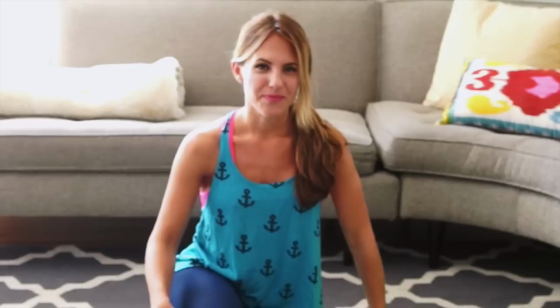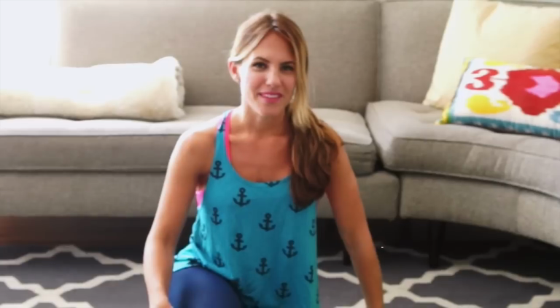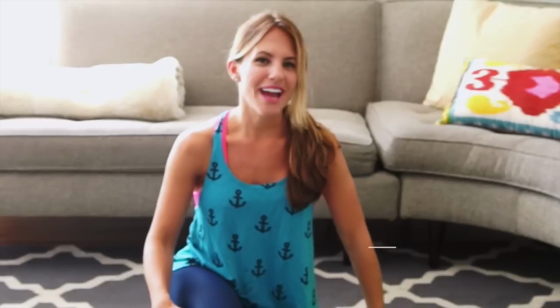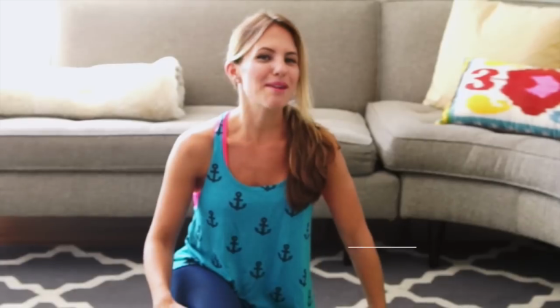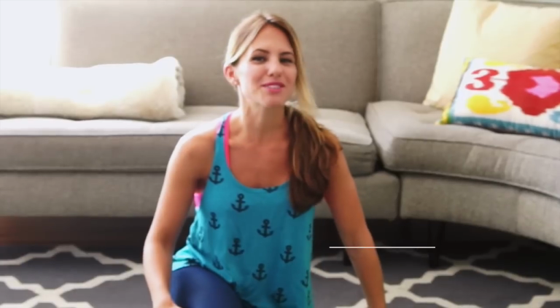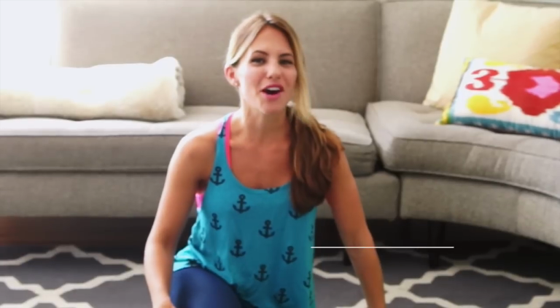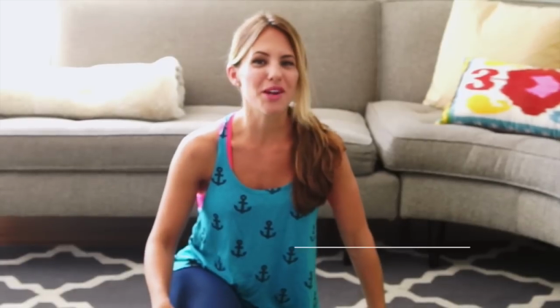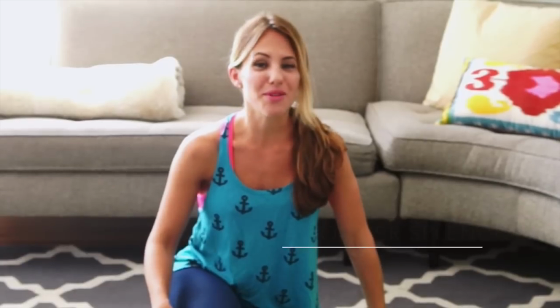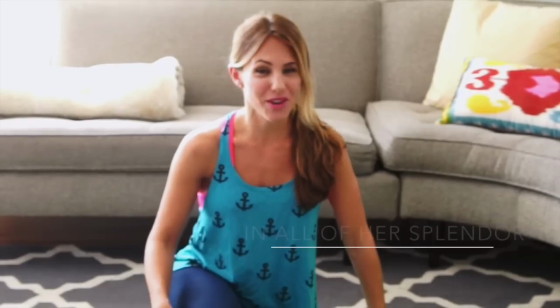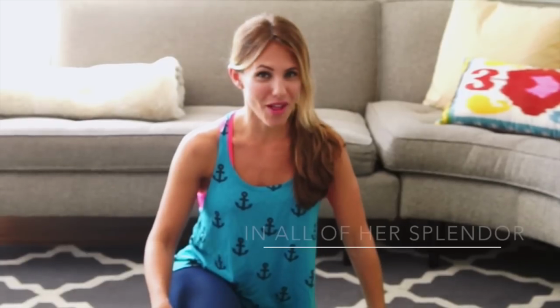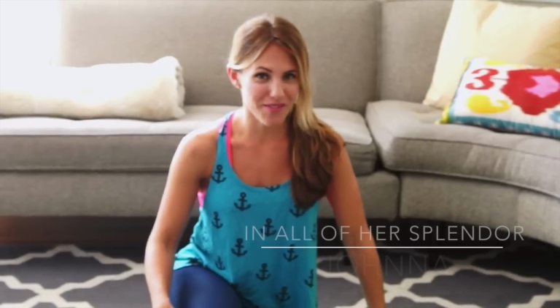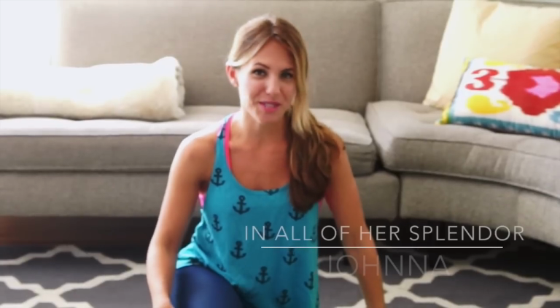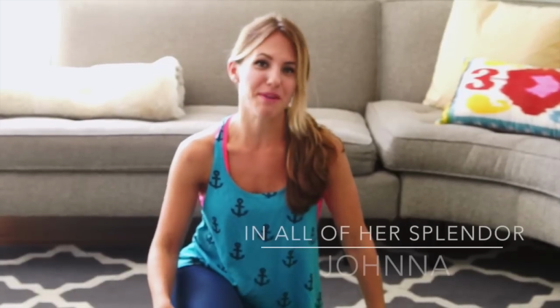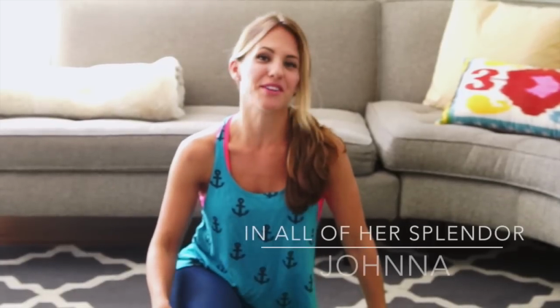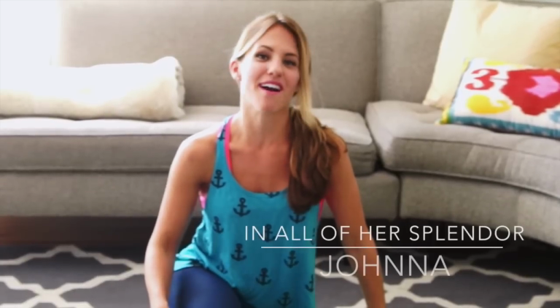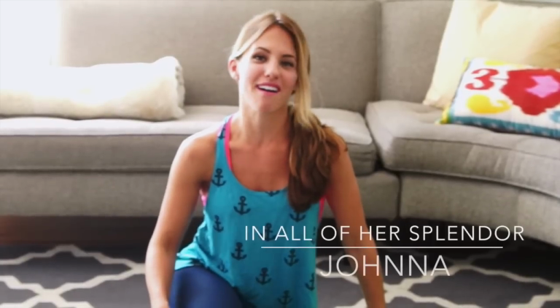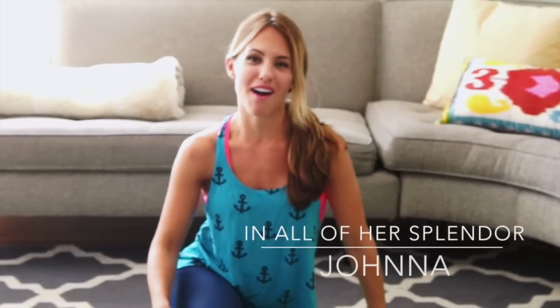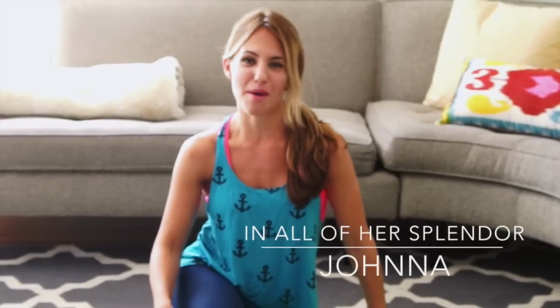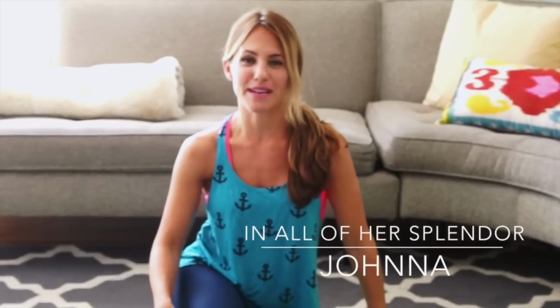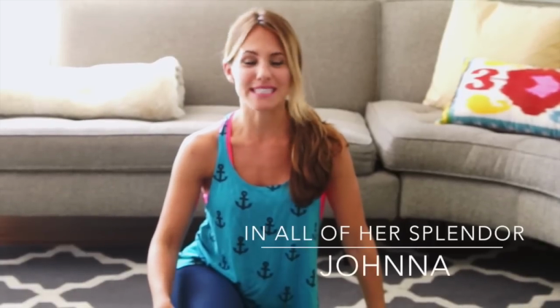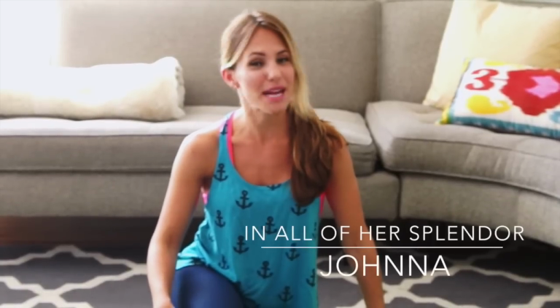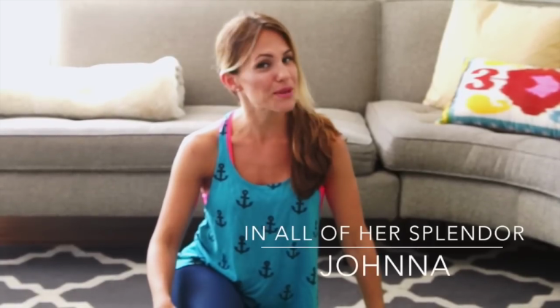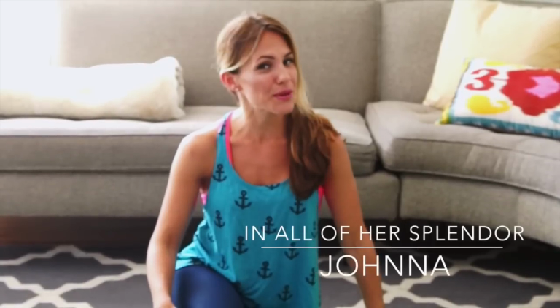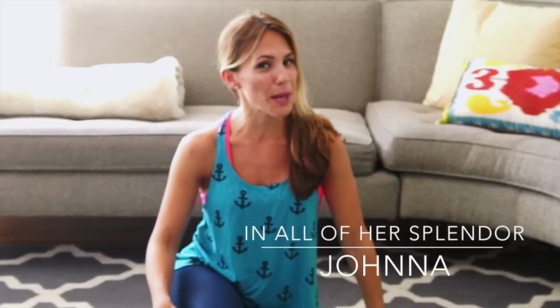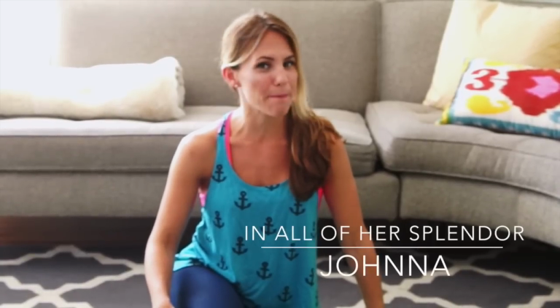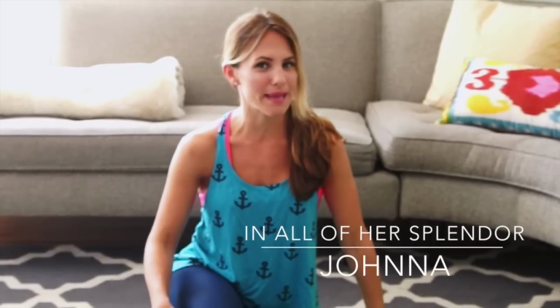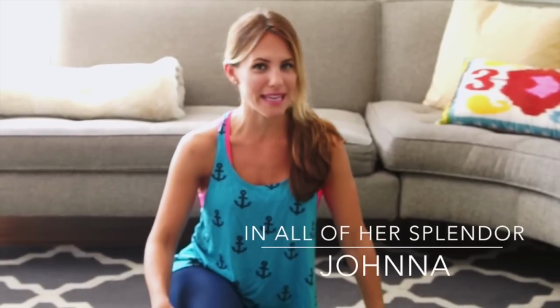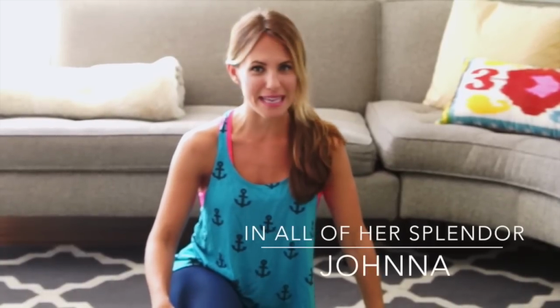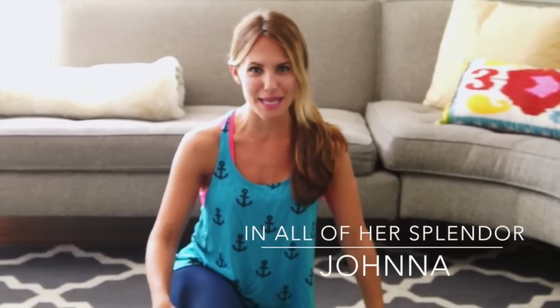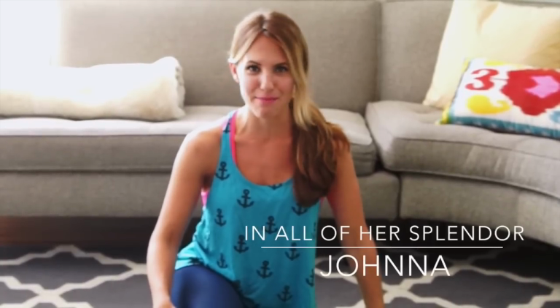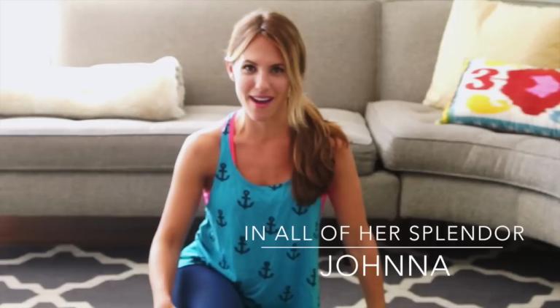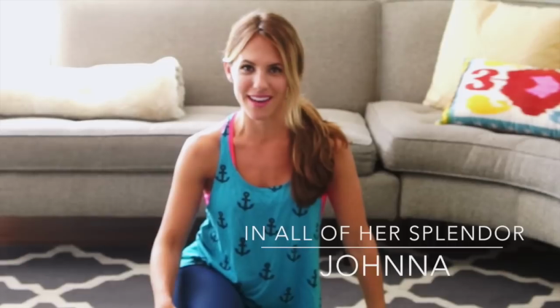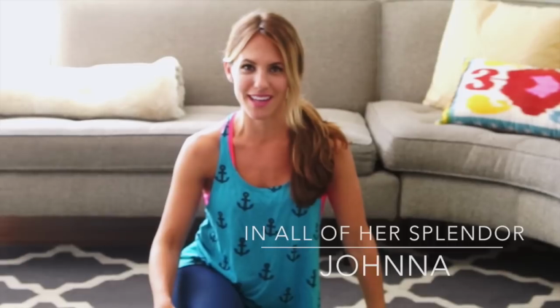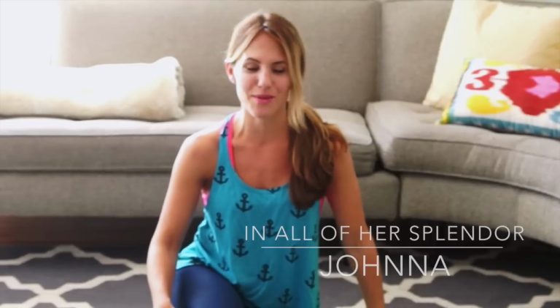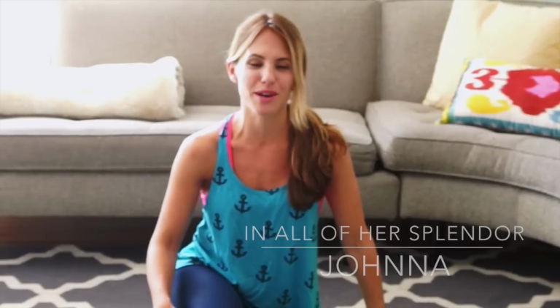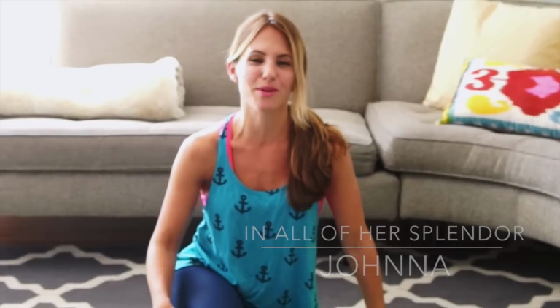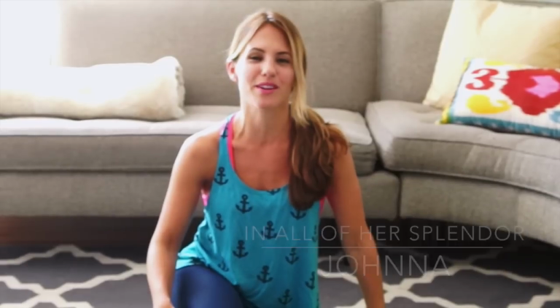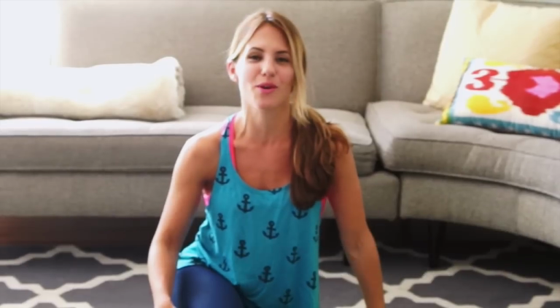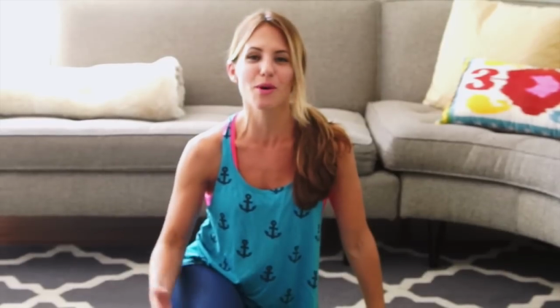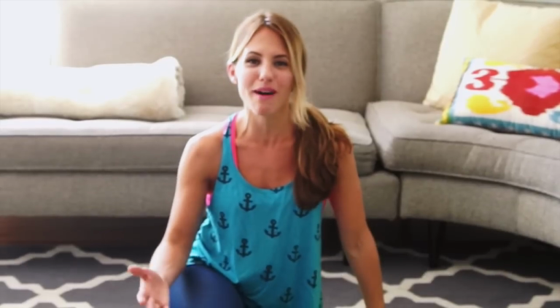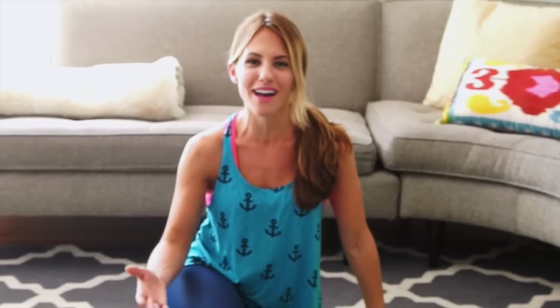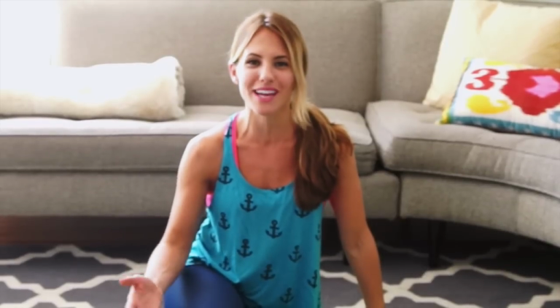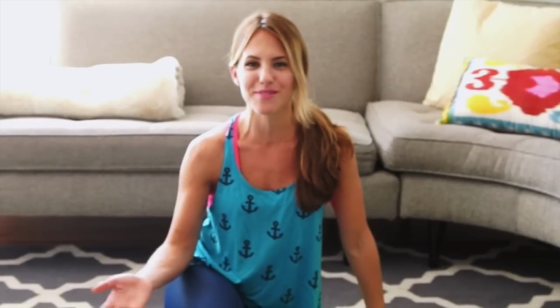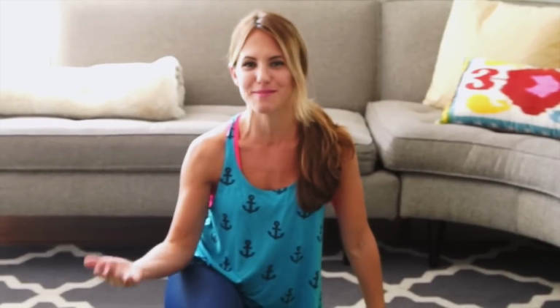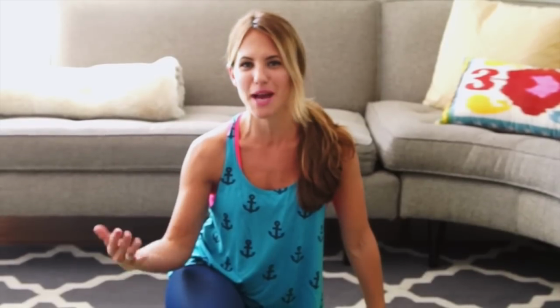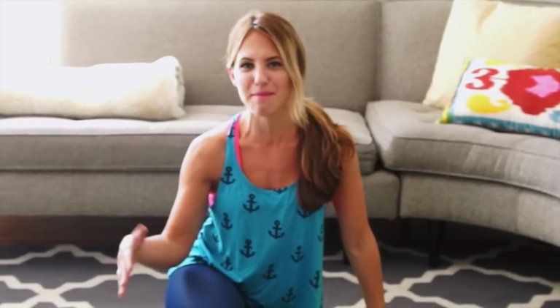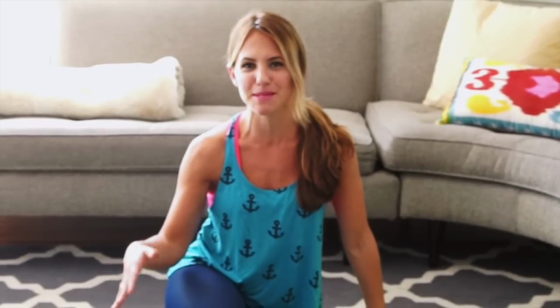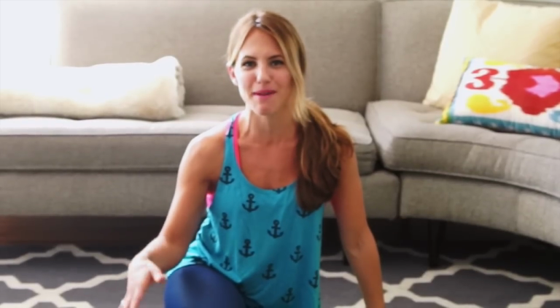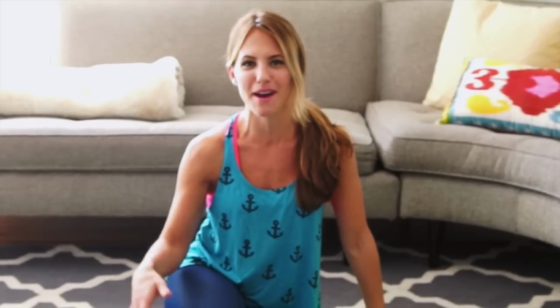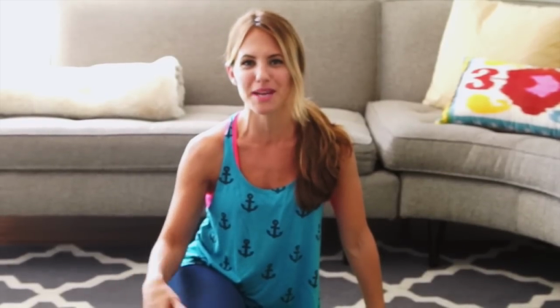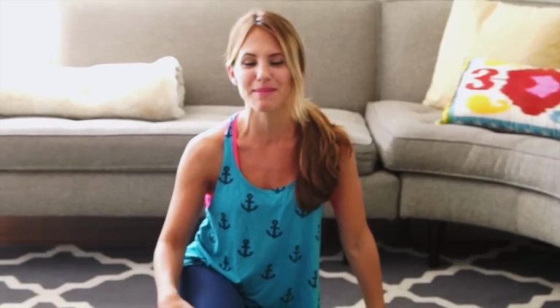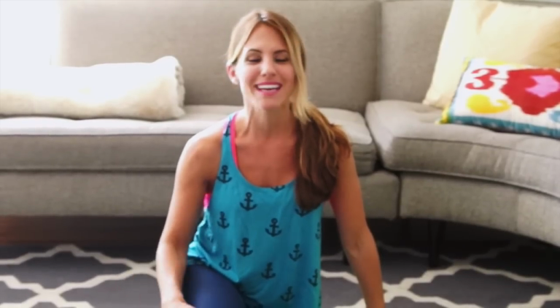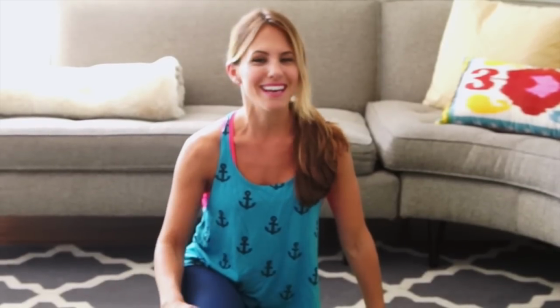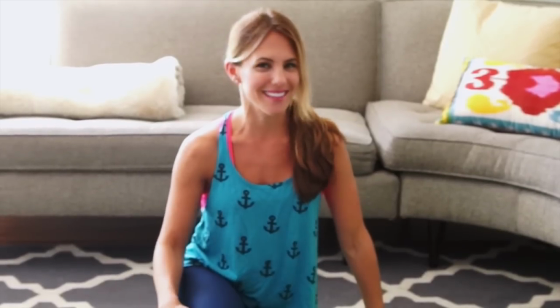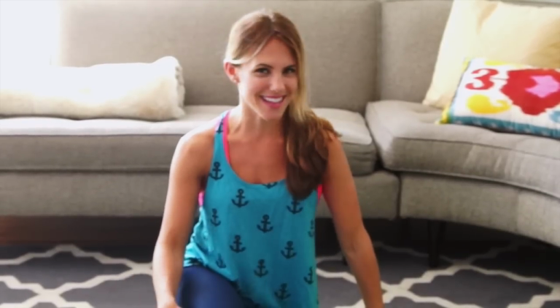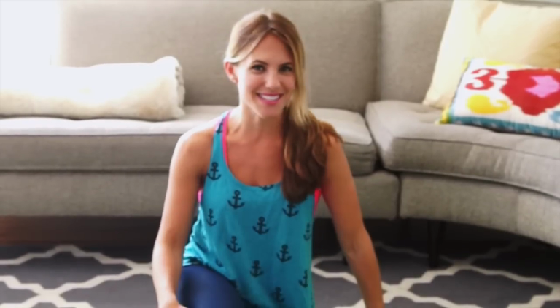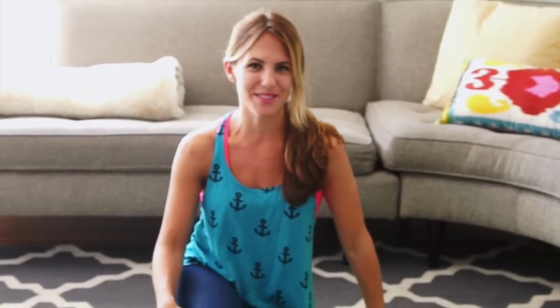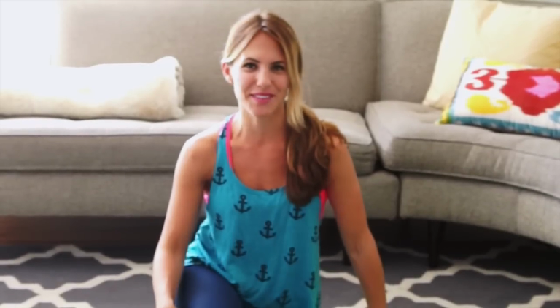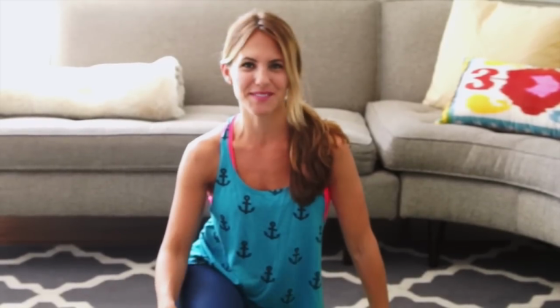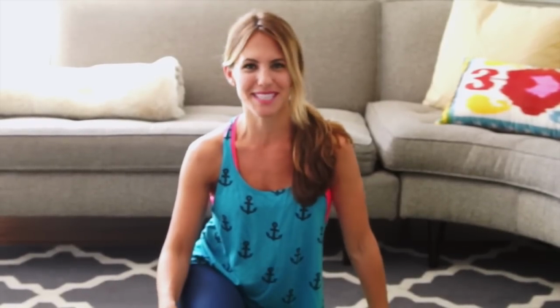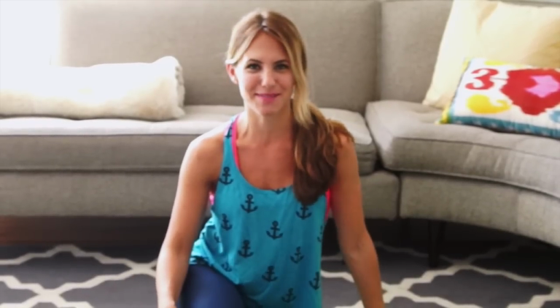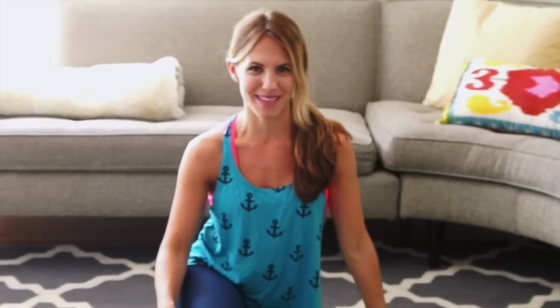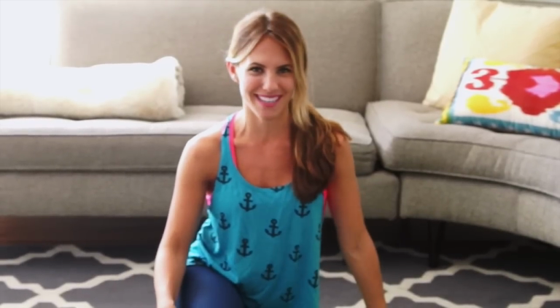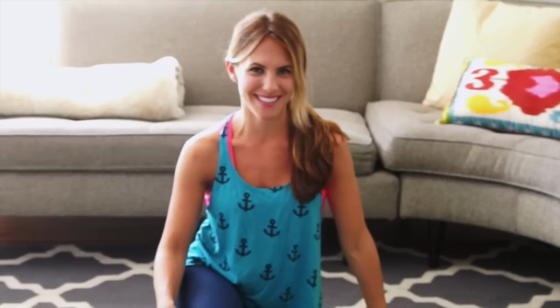Hi, I'm Jonna with InoliverSplutter.com and today we're doing Bikini Body. We're going to work your whole body from top to bottom in less than 15 minutes.